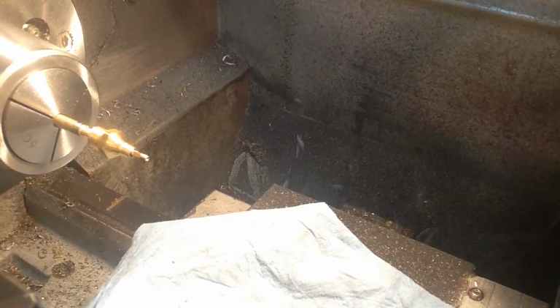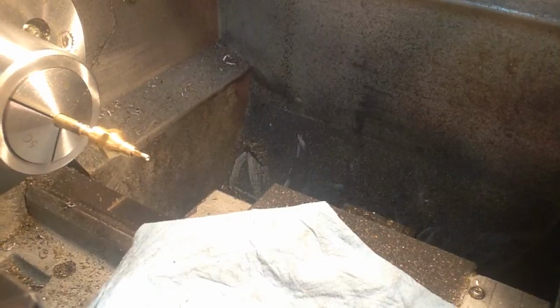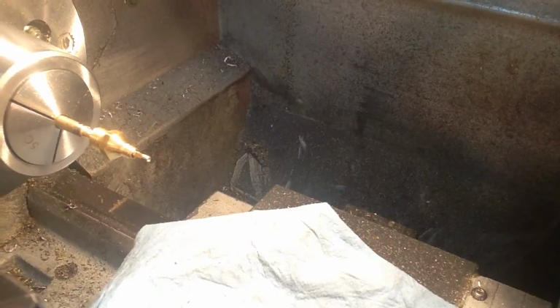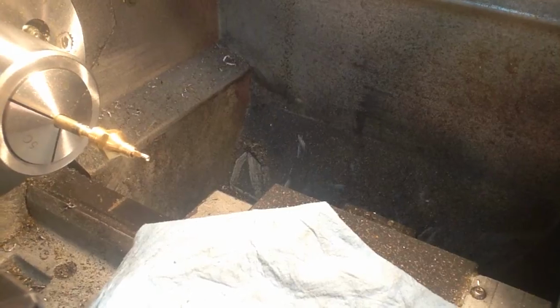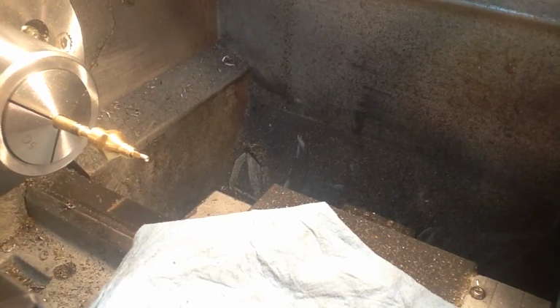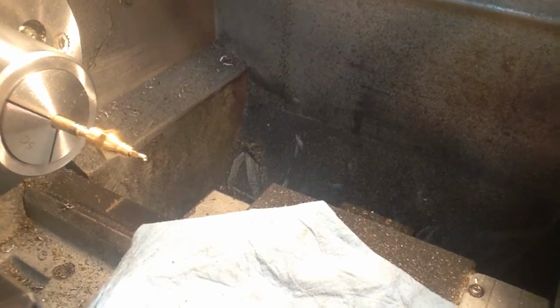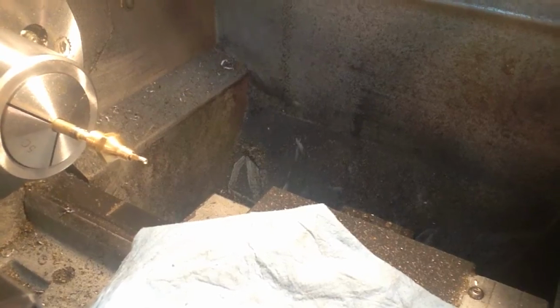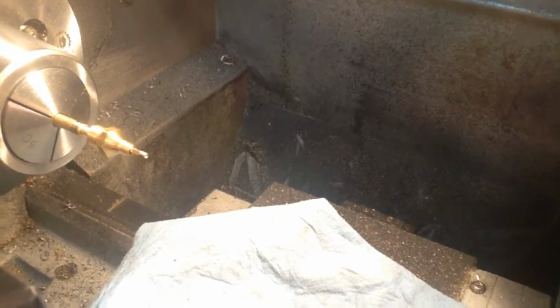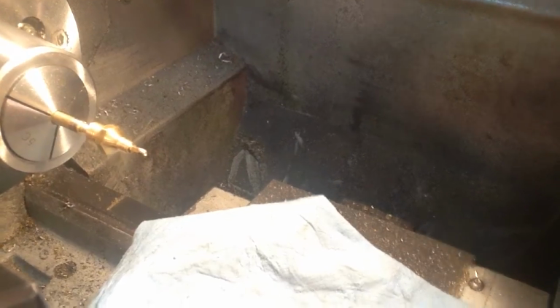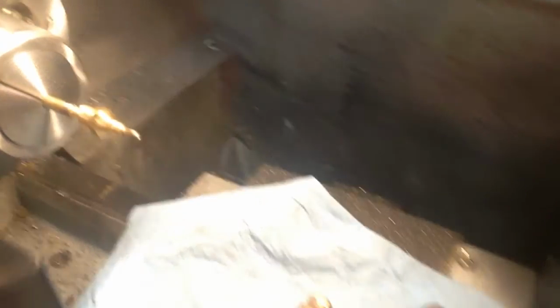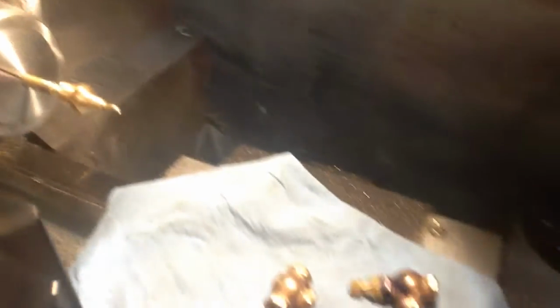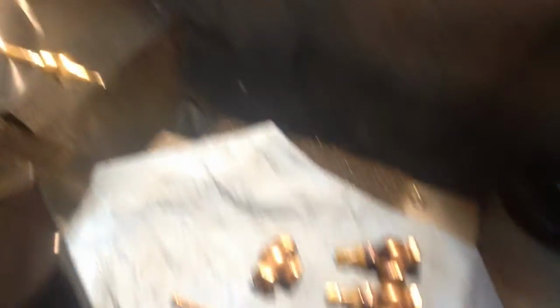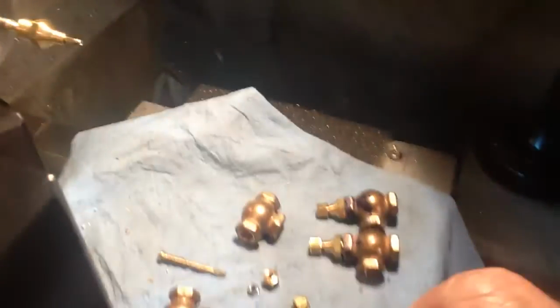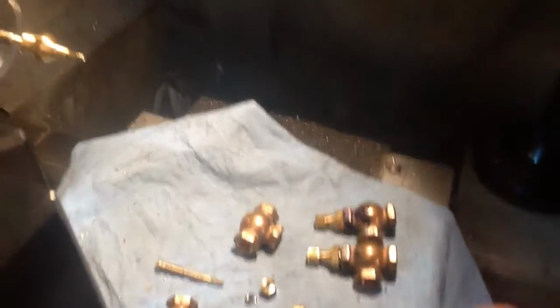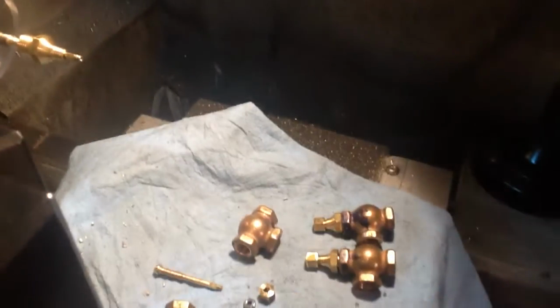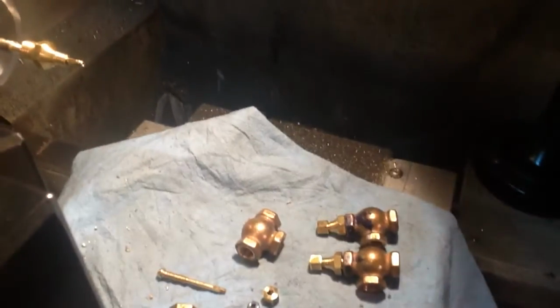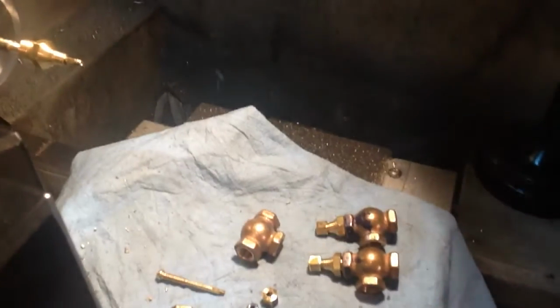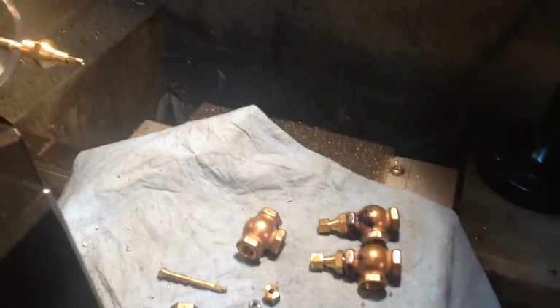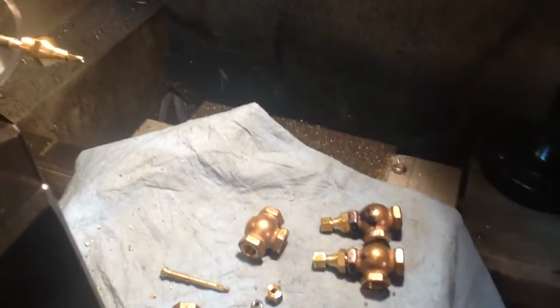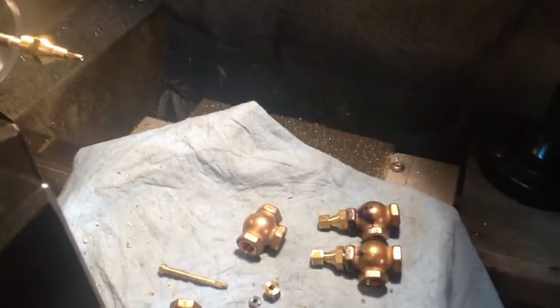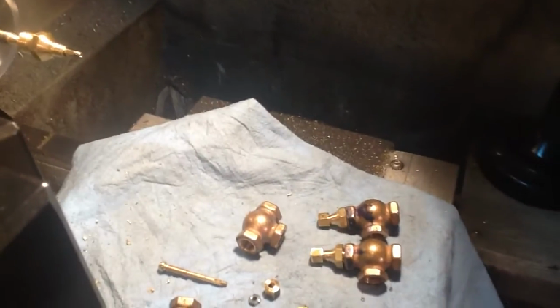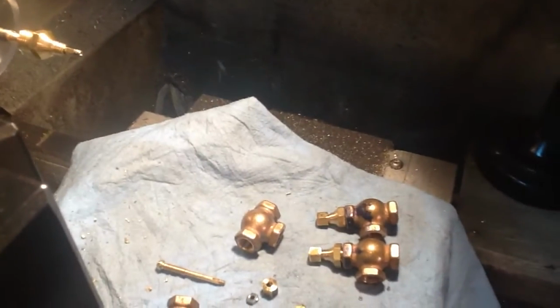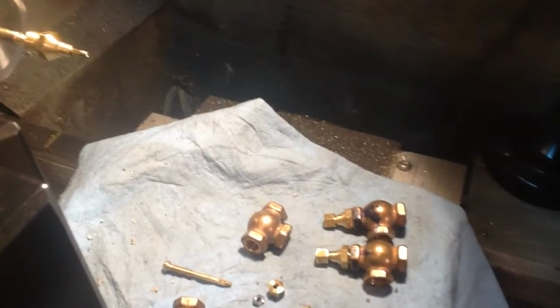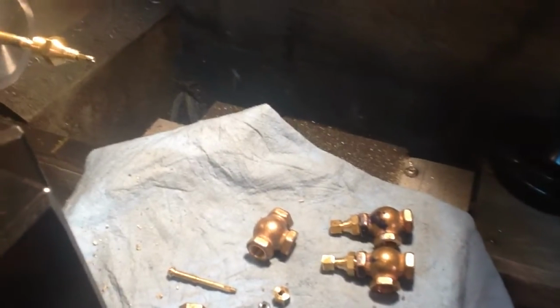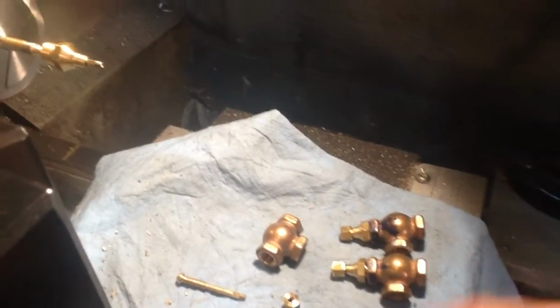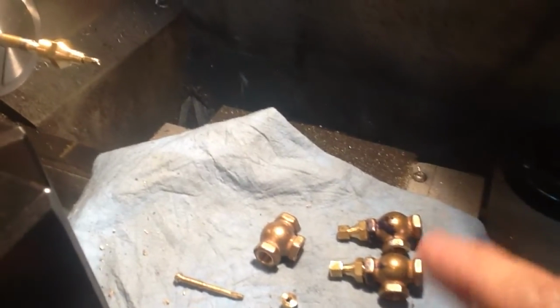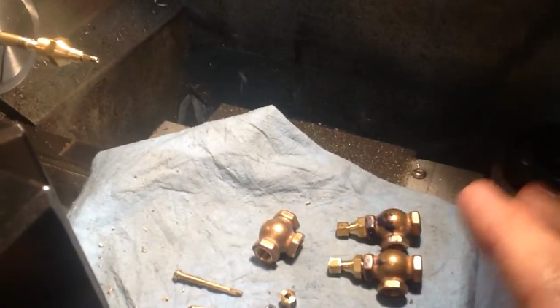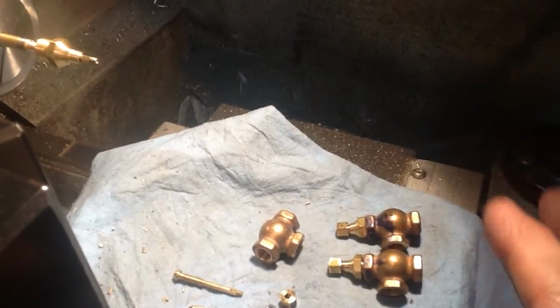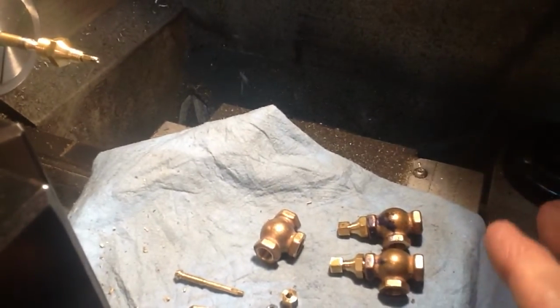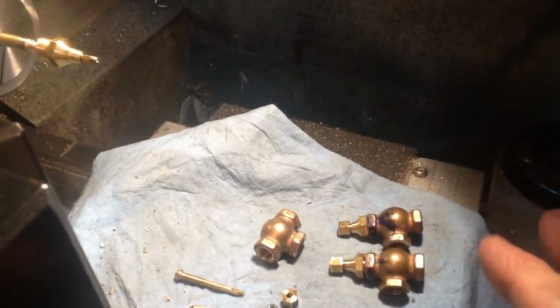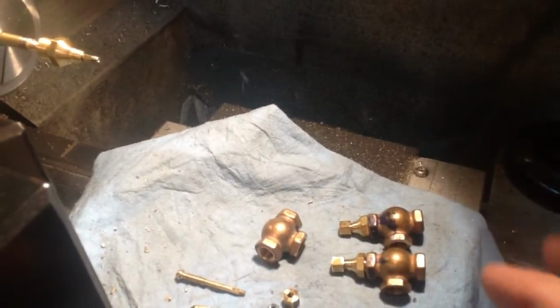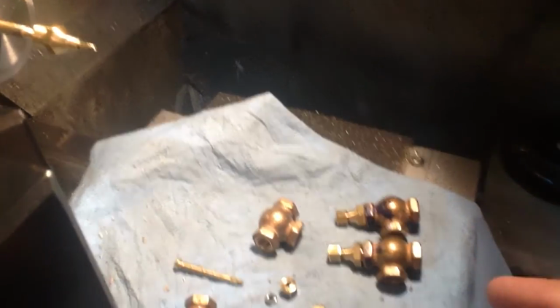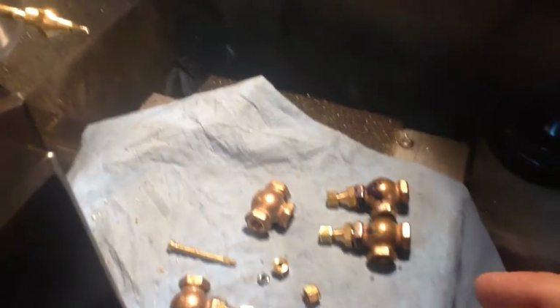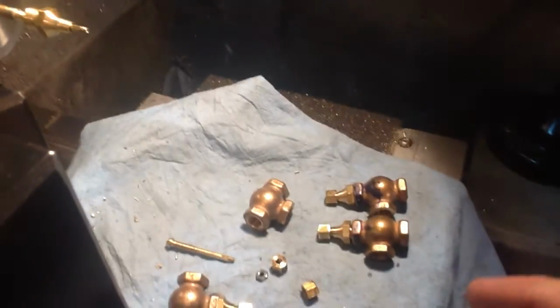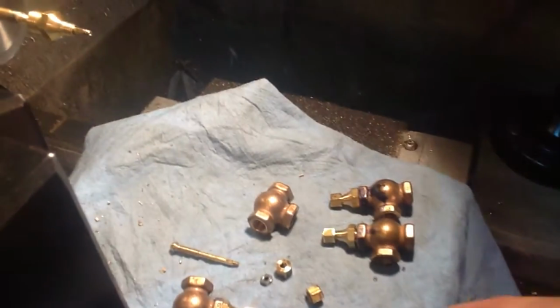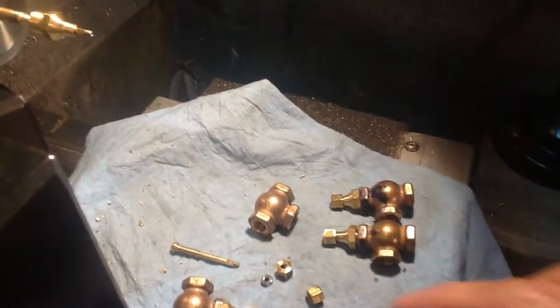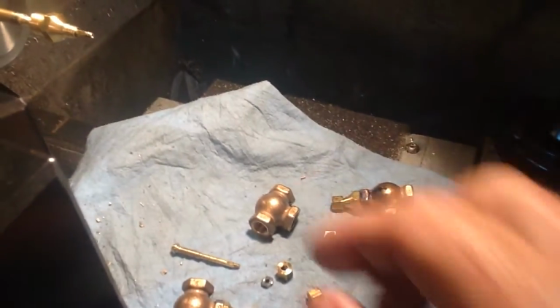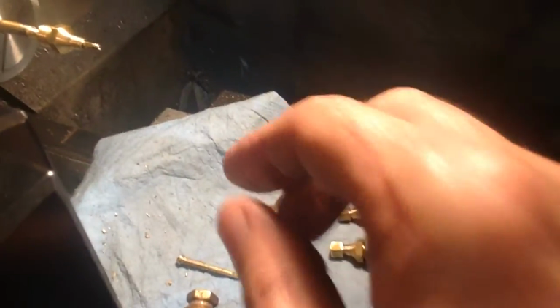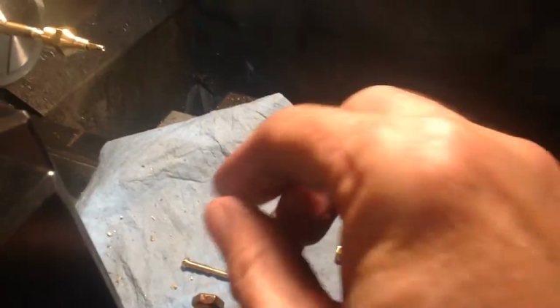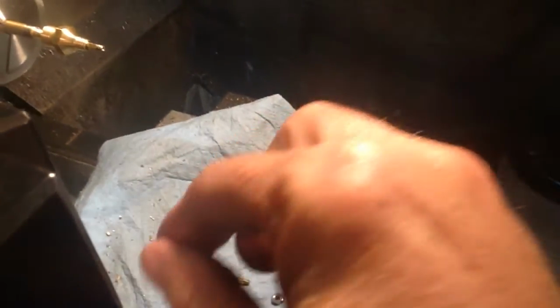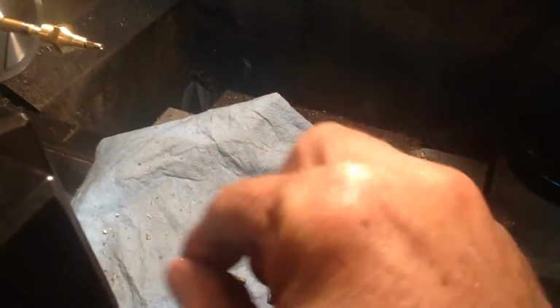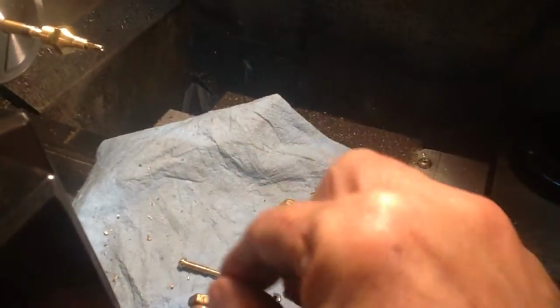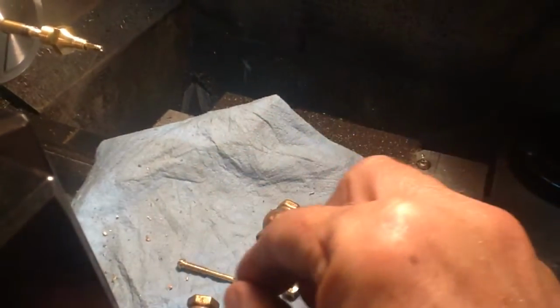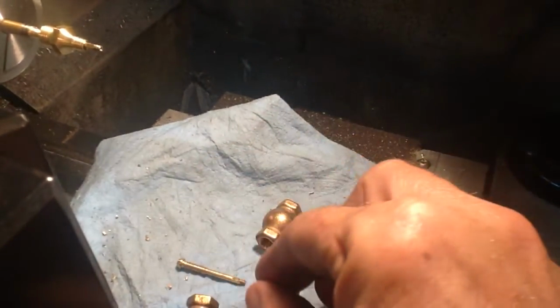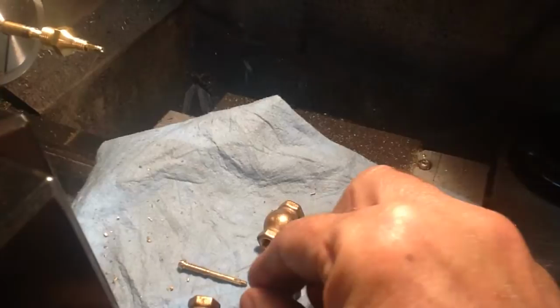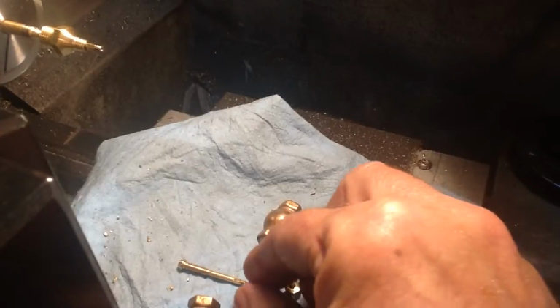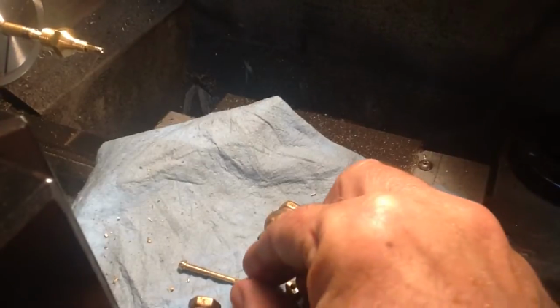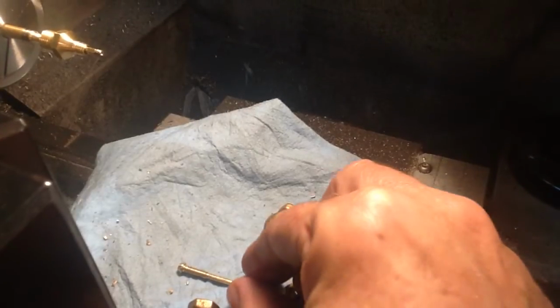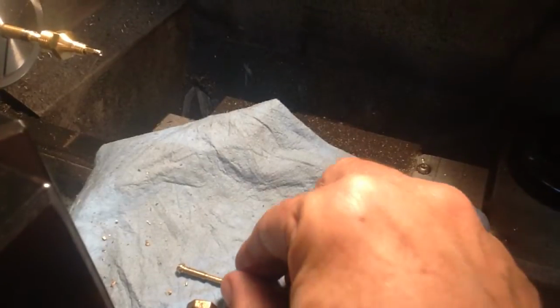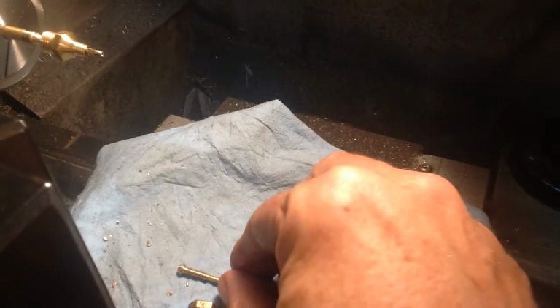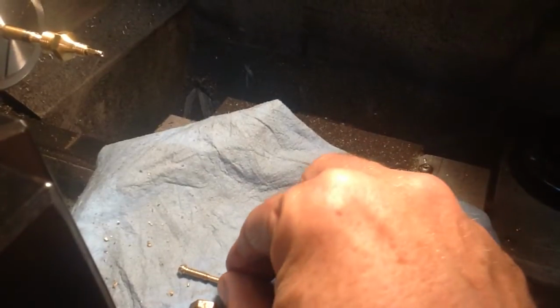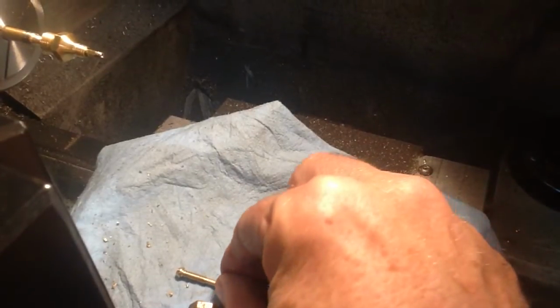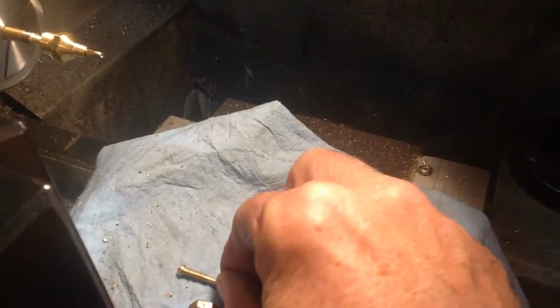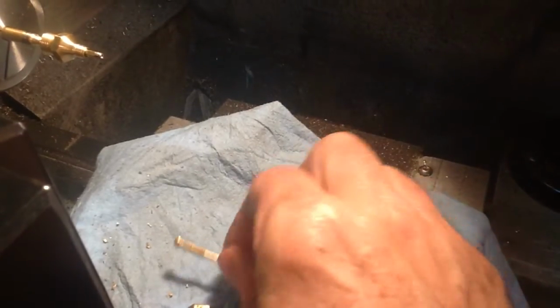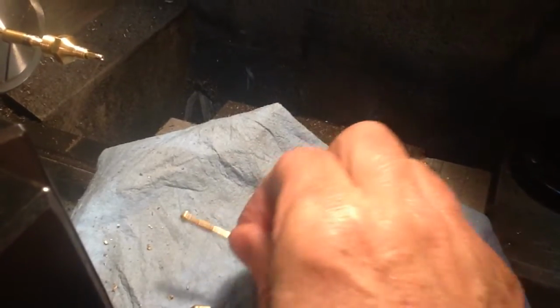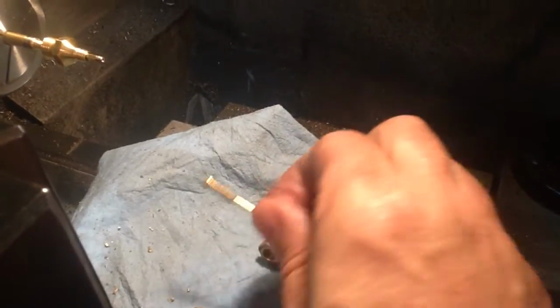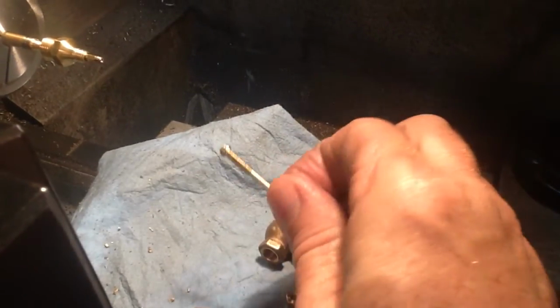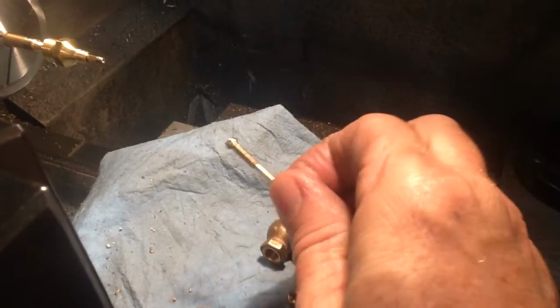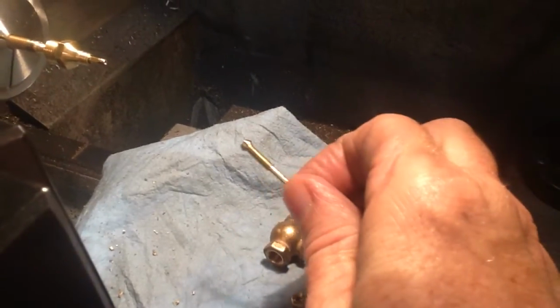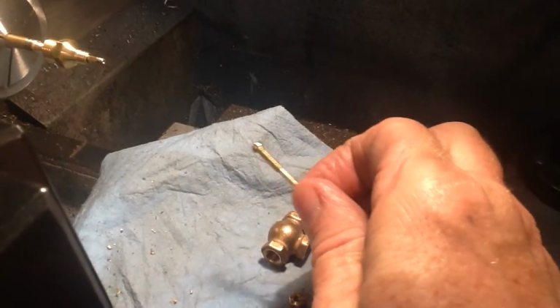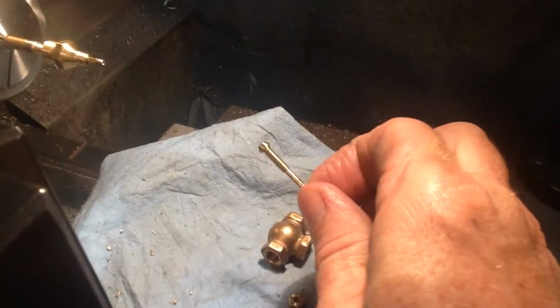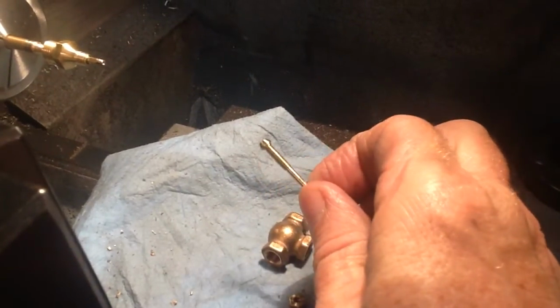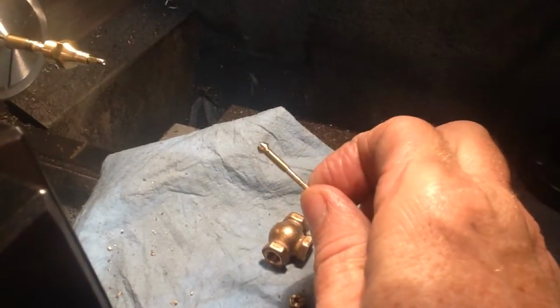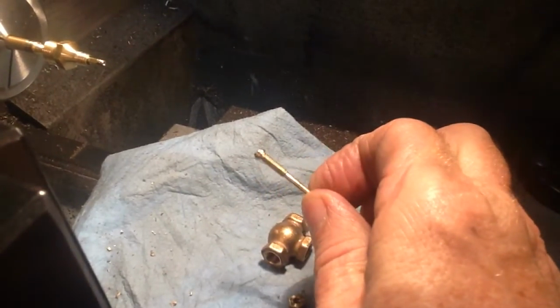Hi folks, real quick update tonight. I'm very happy — I made some progress on the spindles. I just finished this one and cut it off.